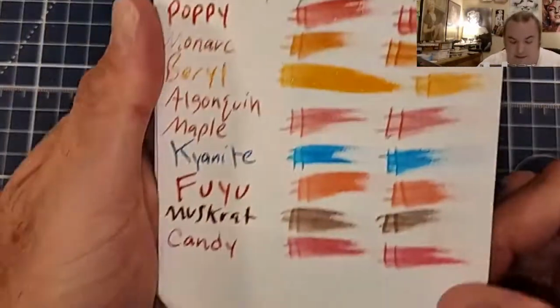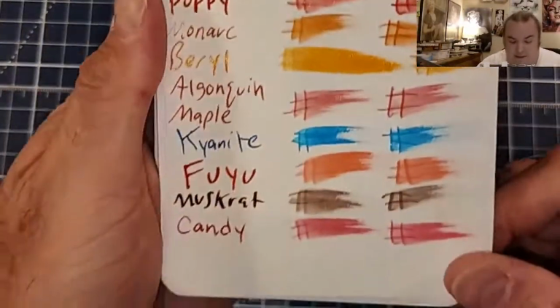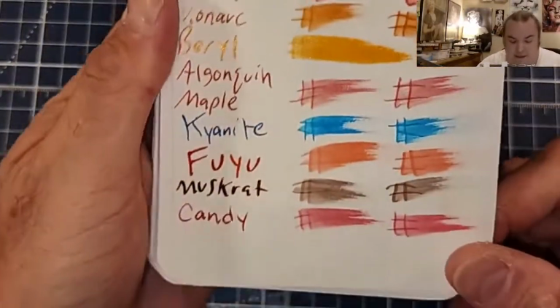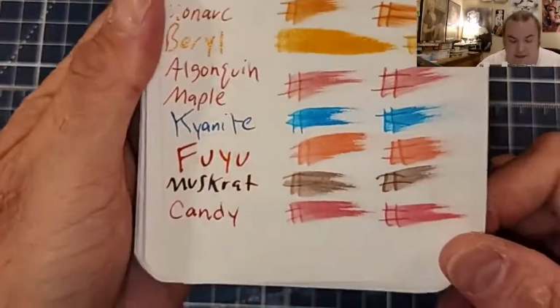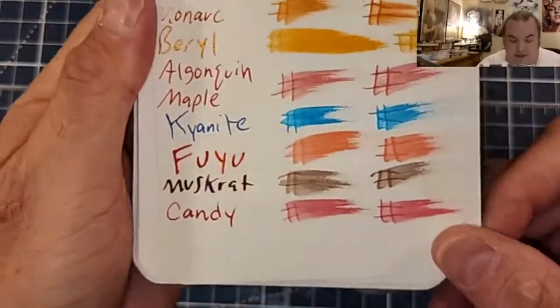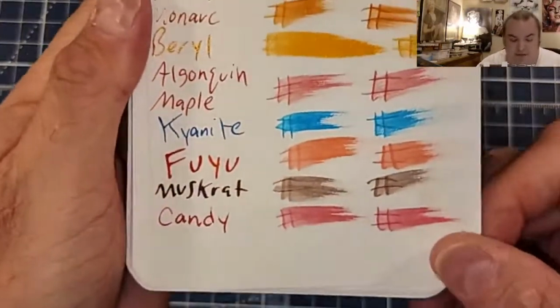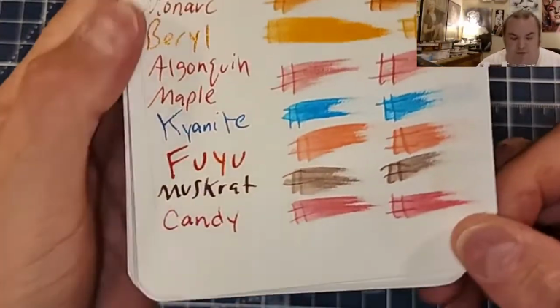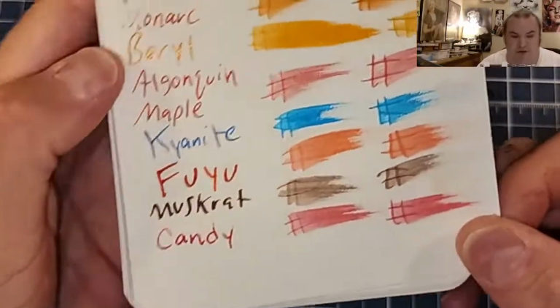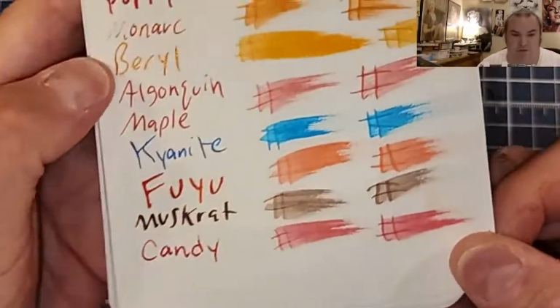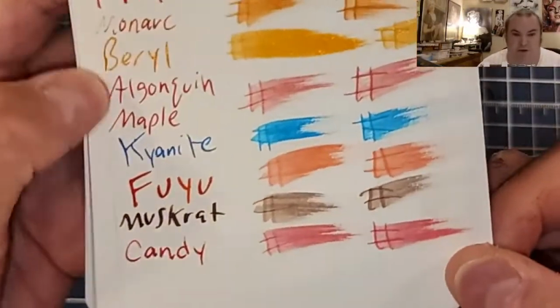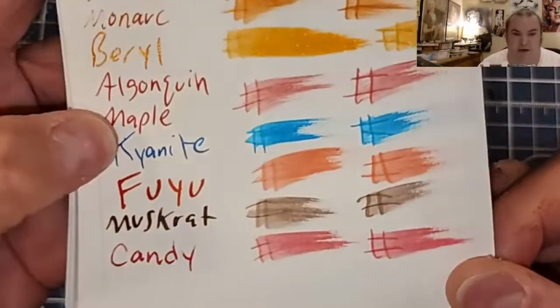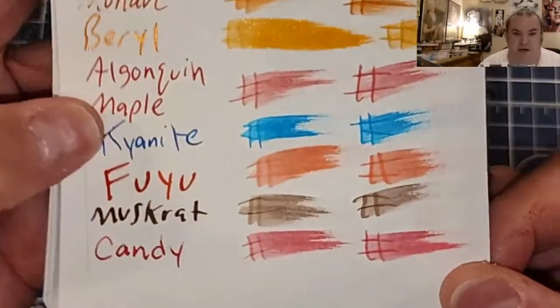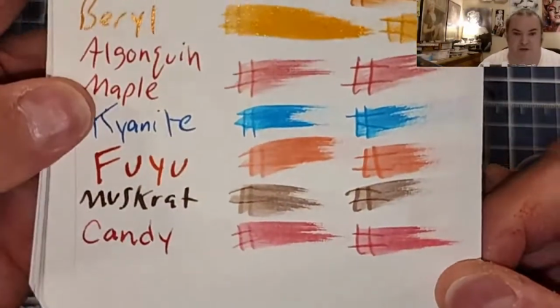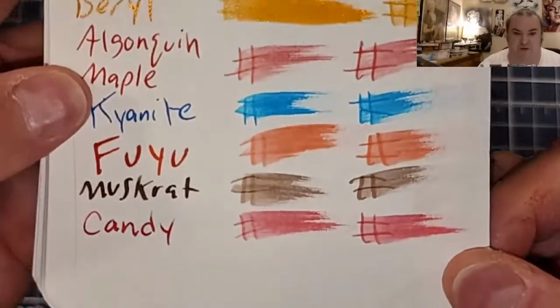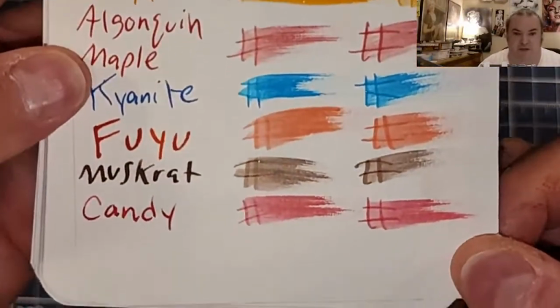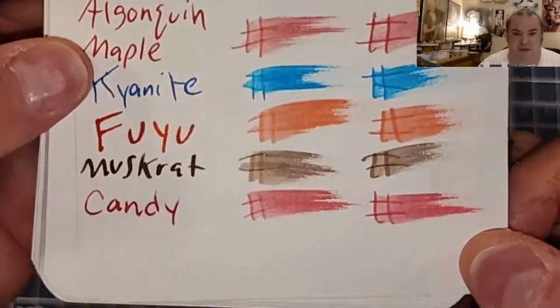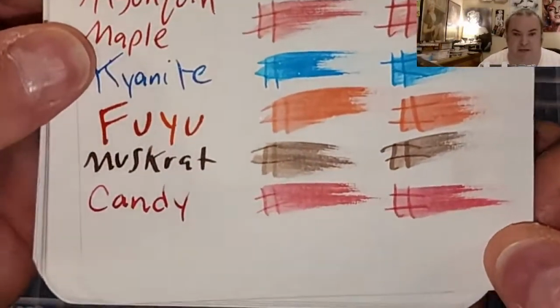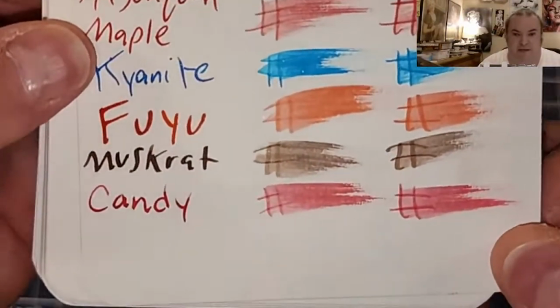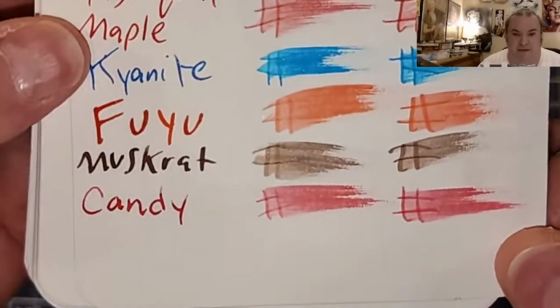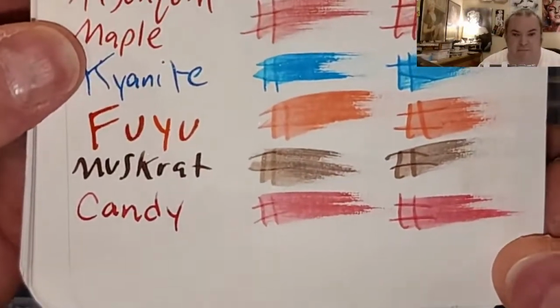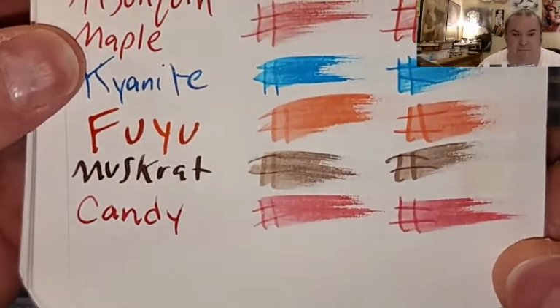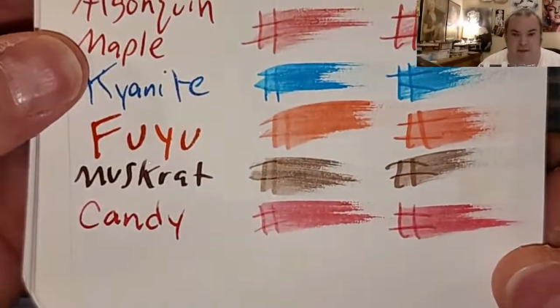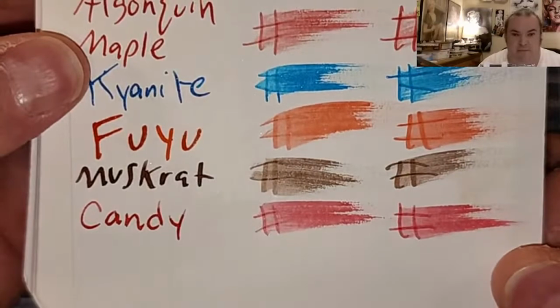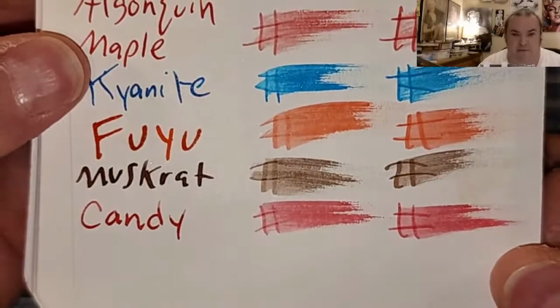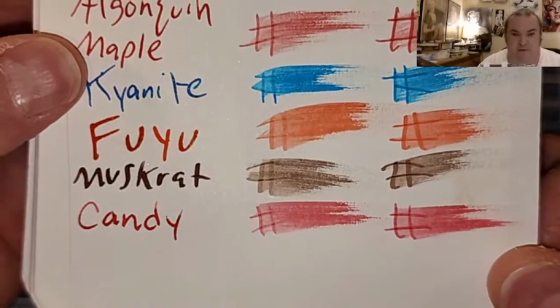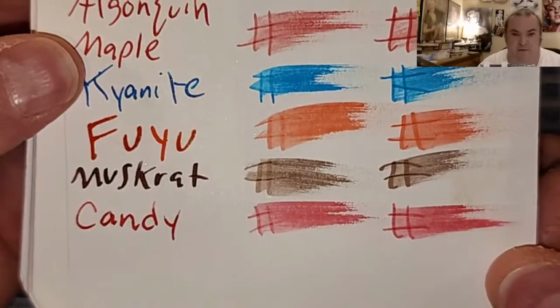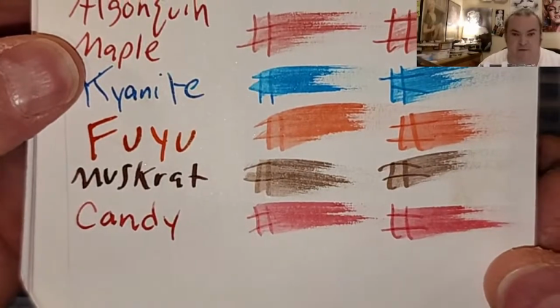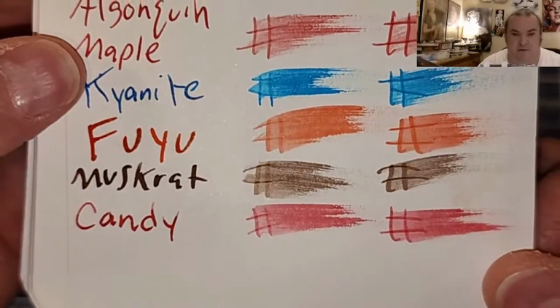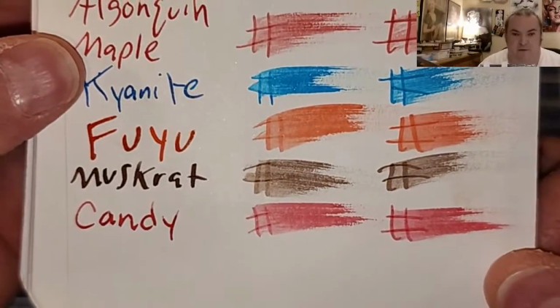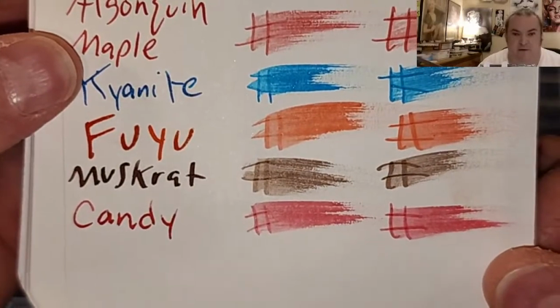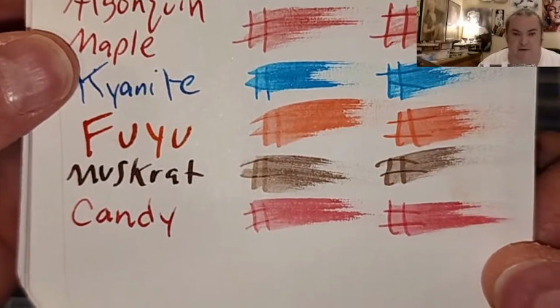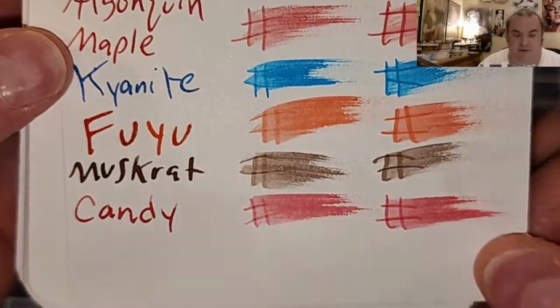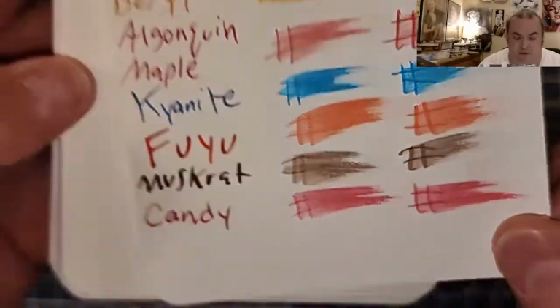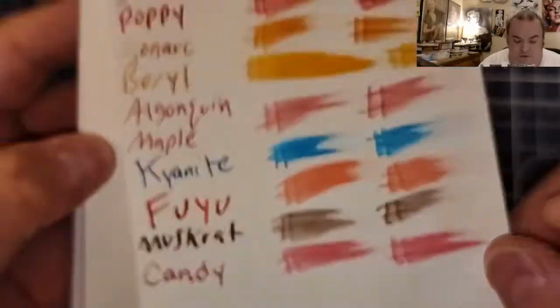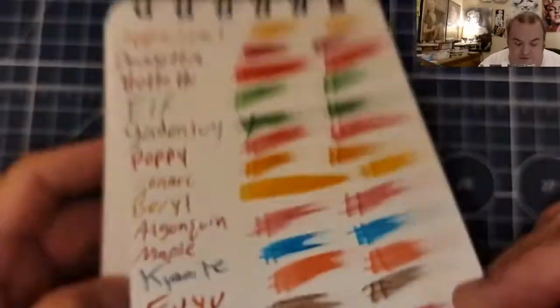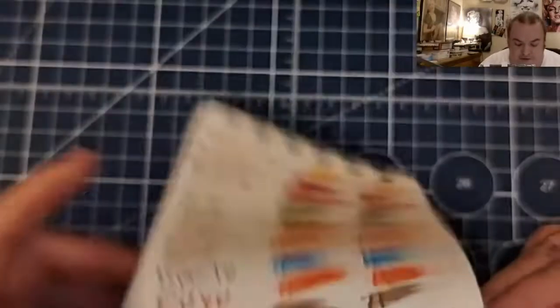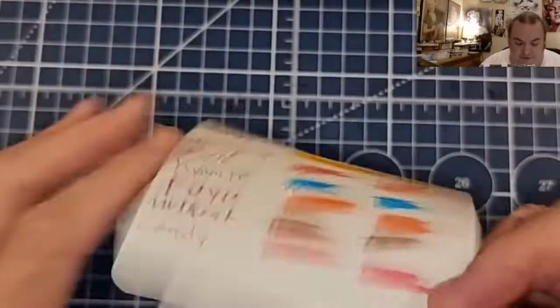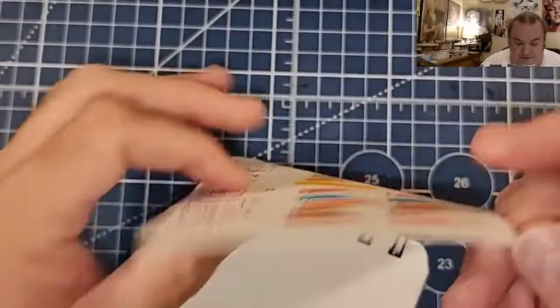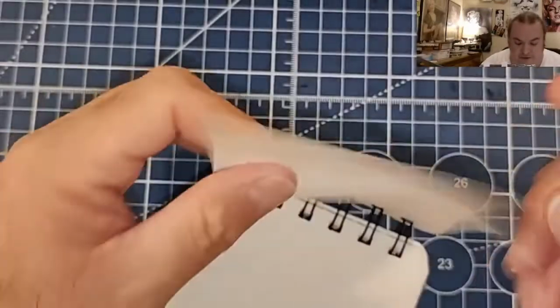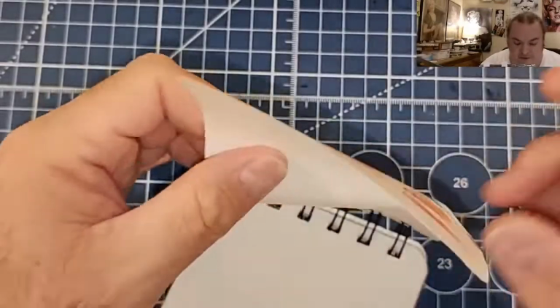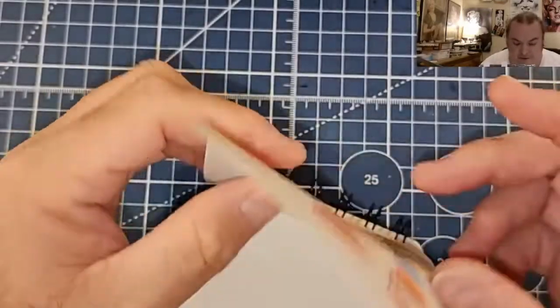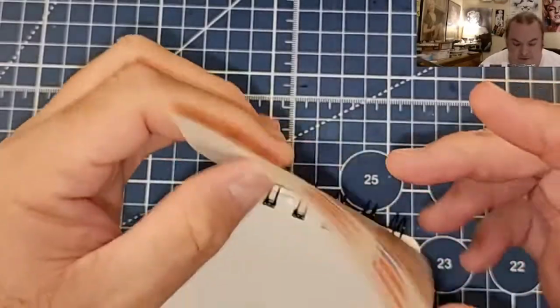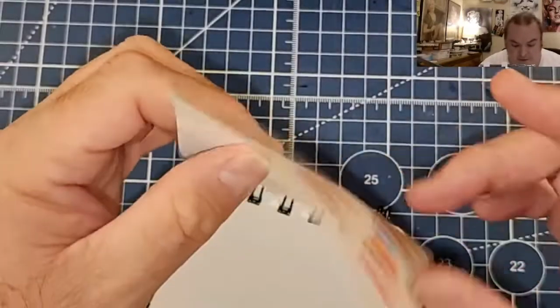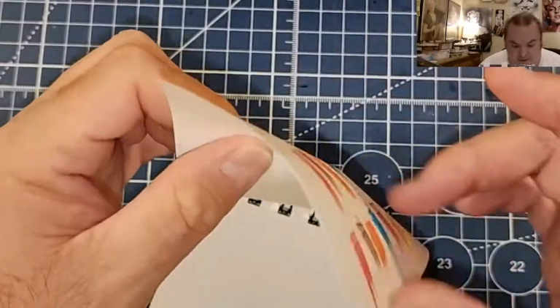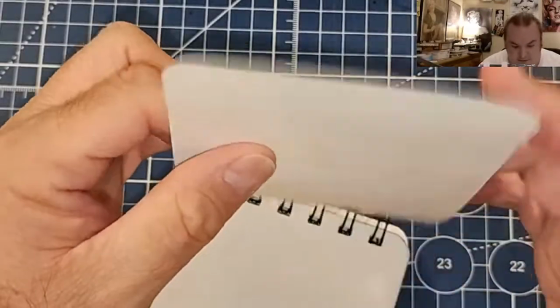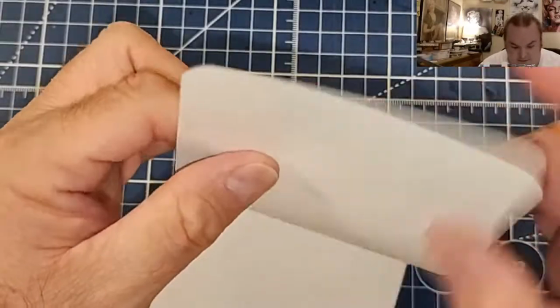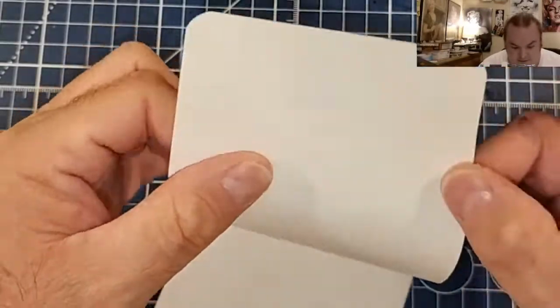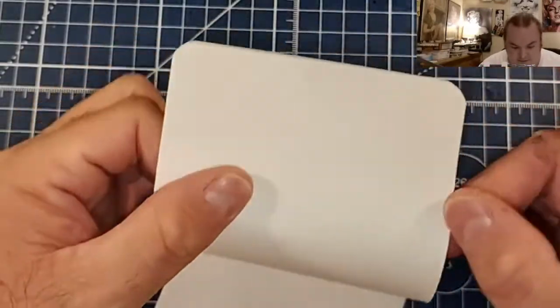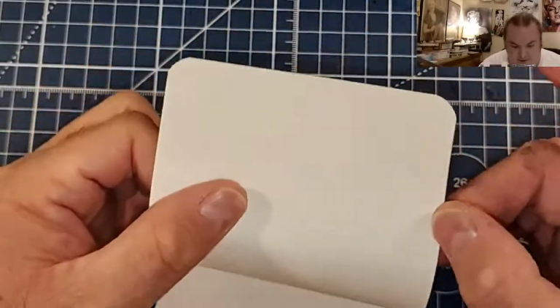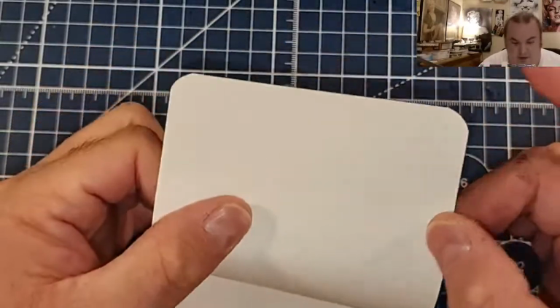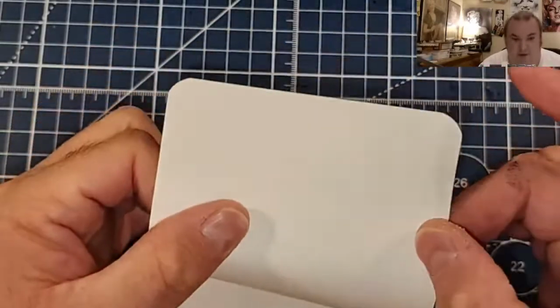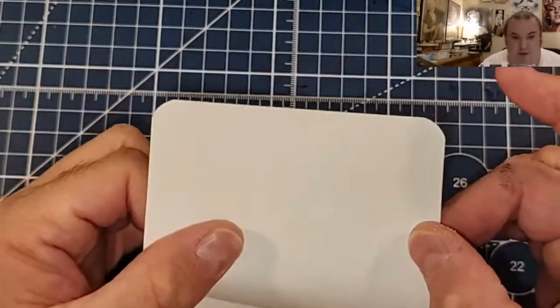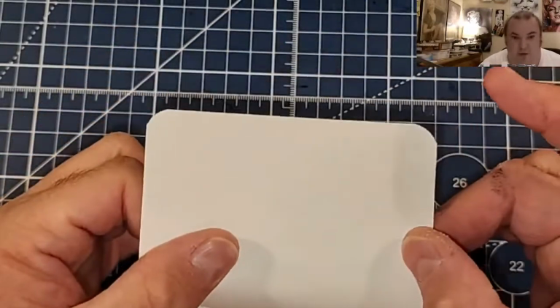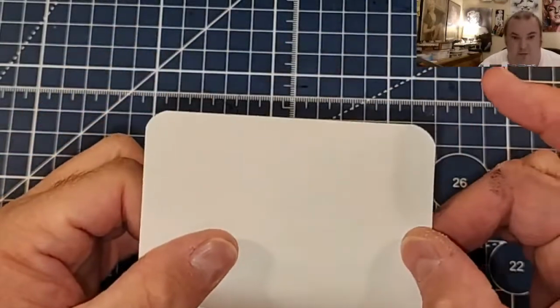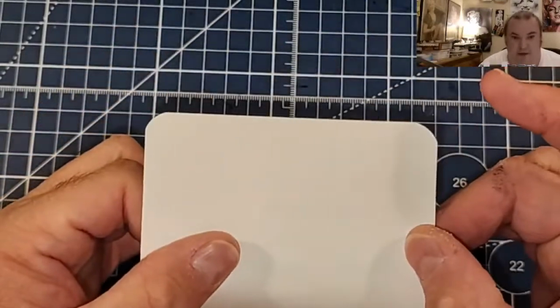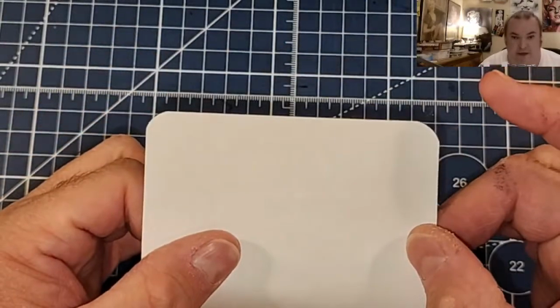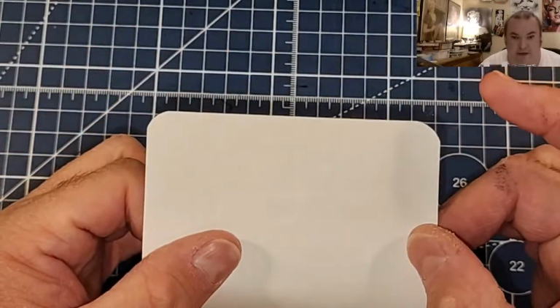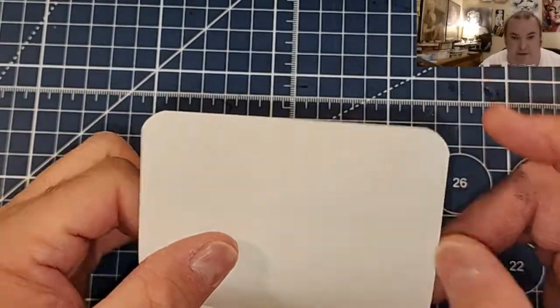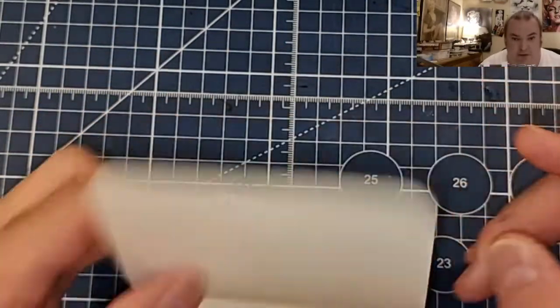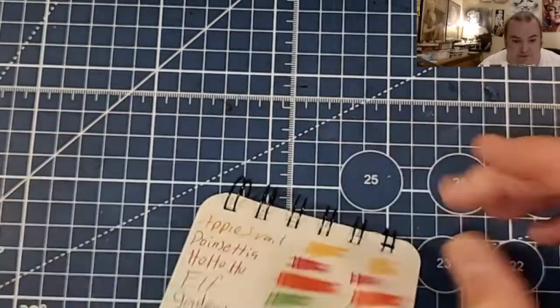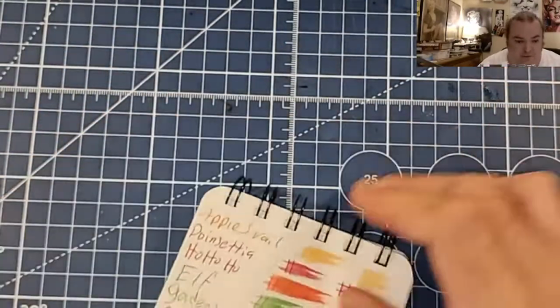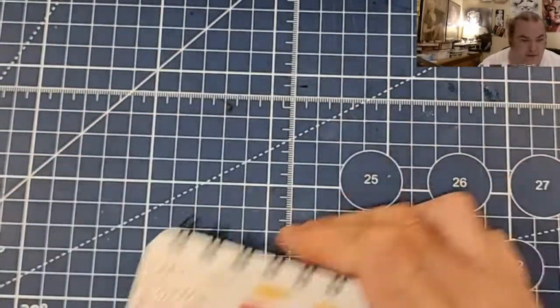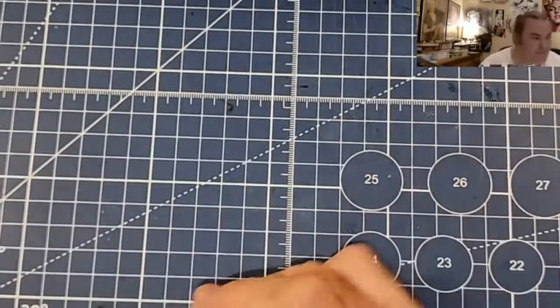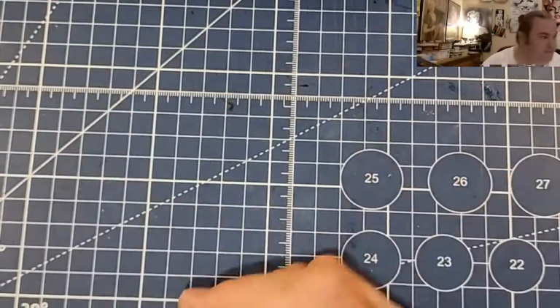A-Use 100 GSM paper — no feathering, no bleeding, no ghosting.